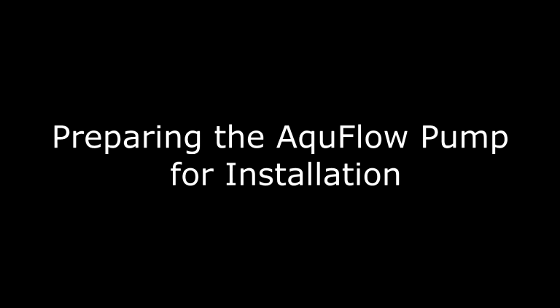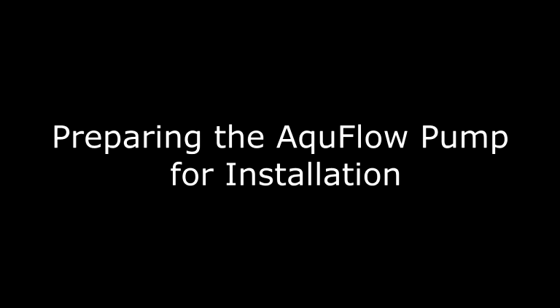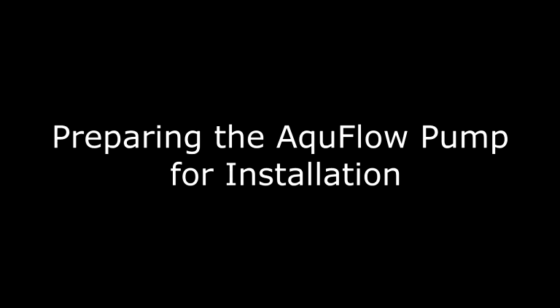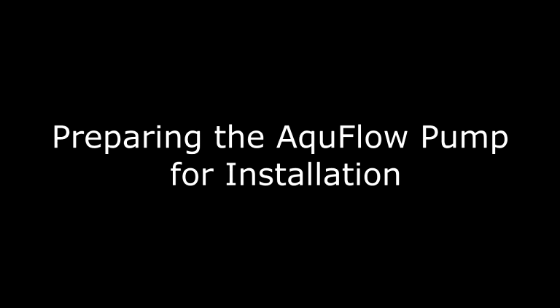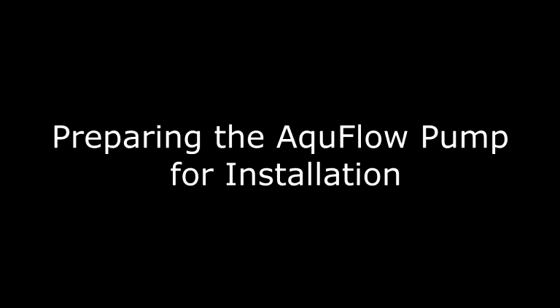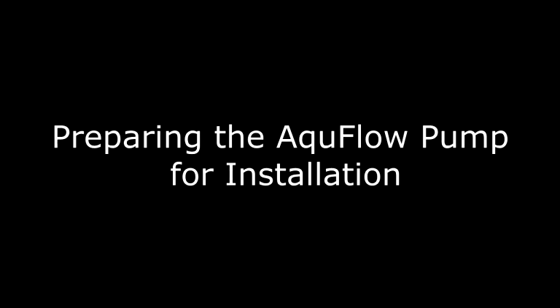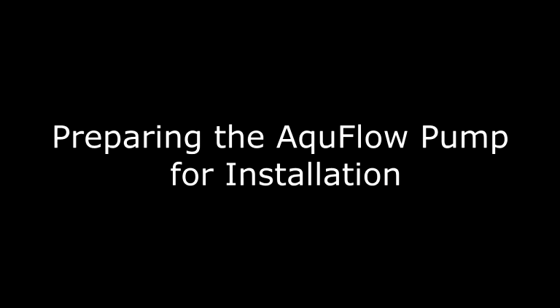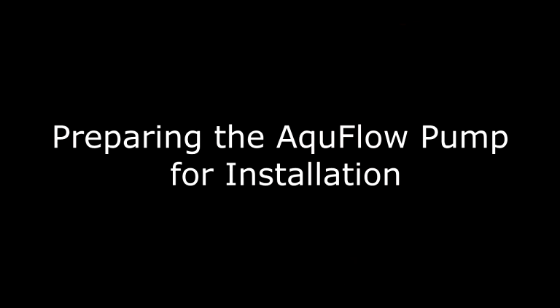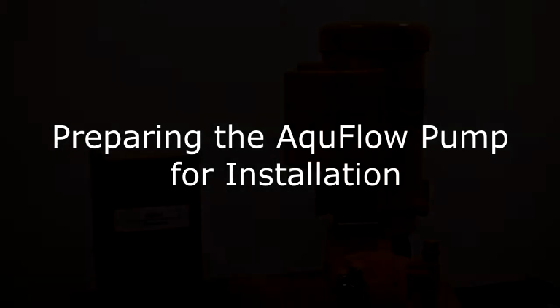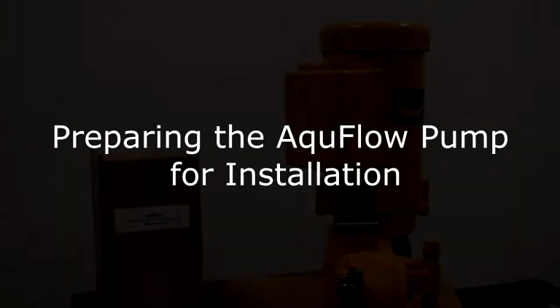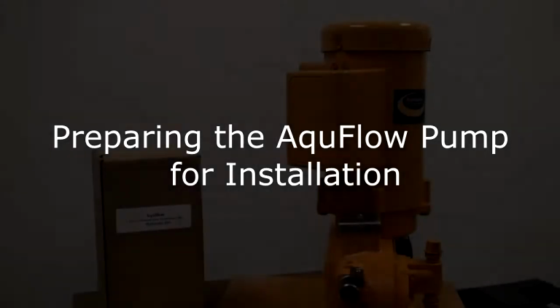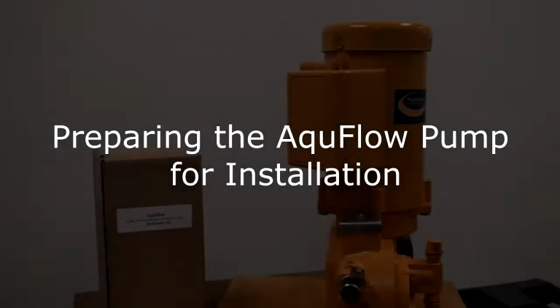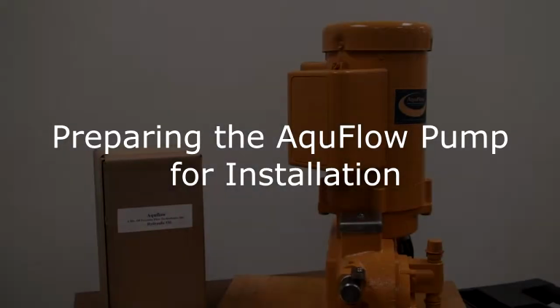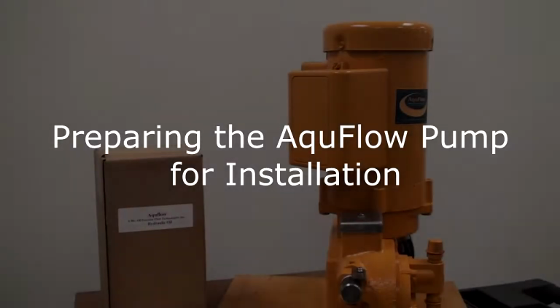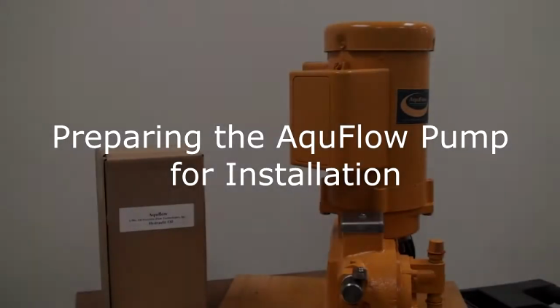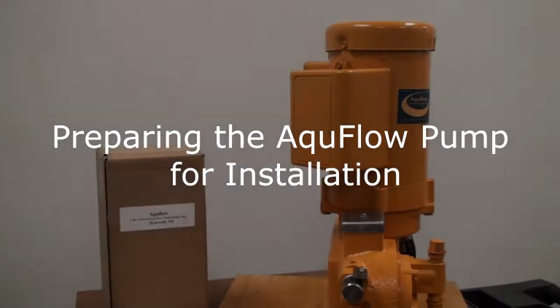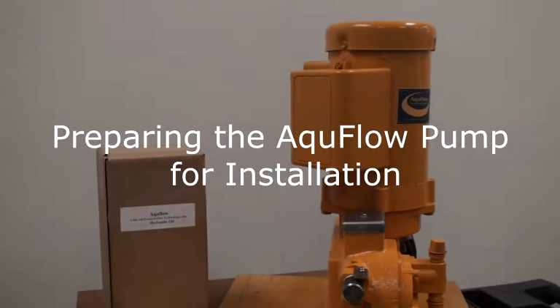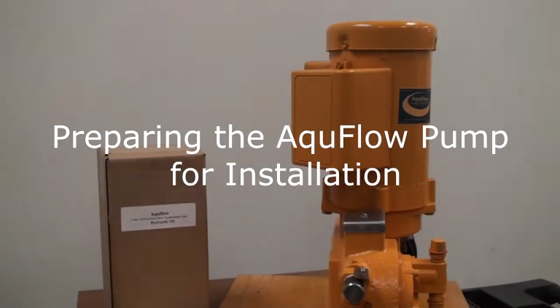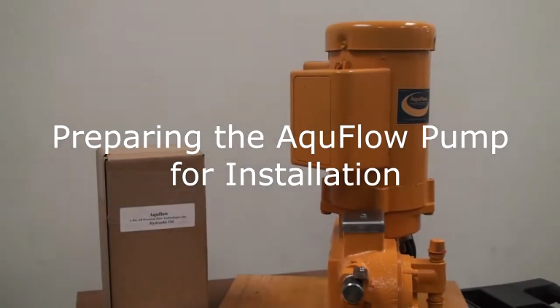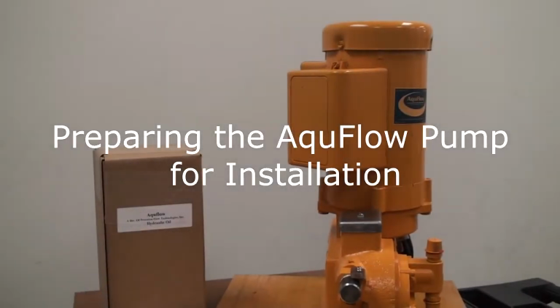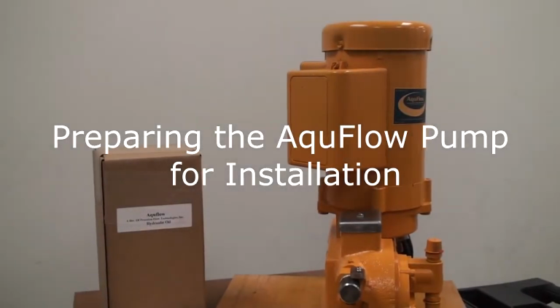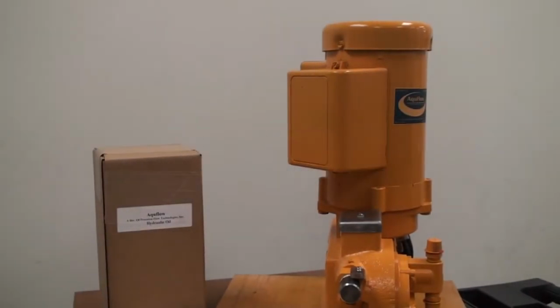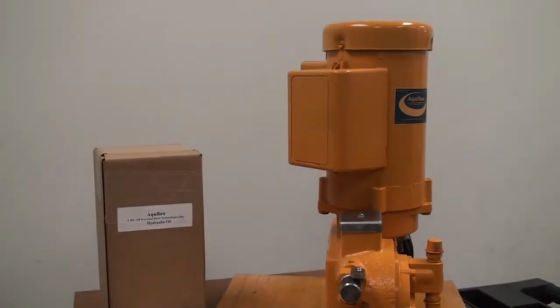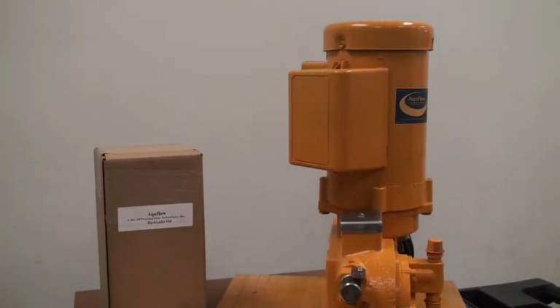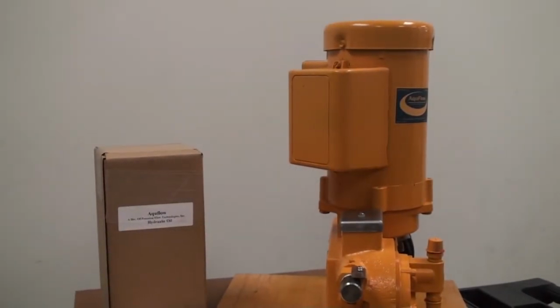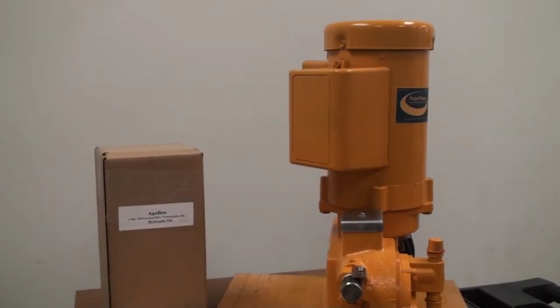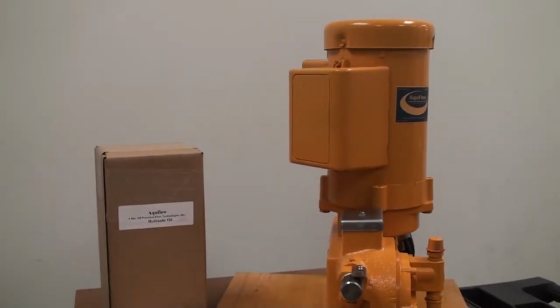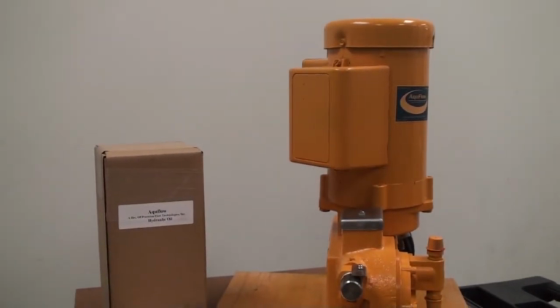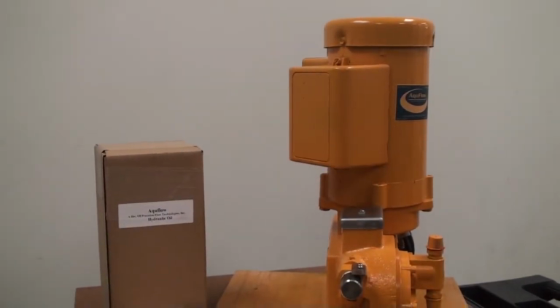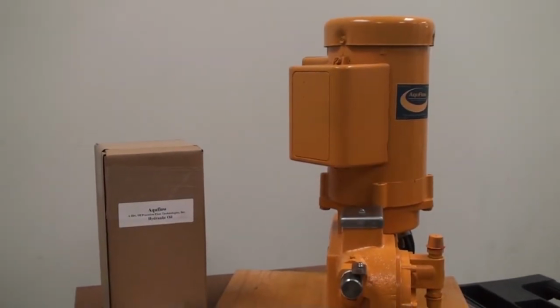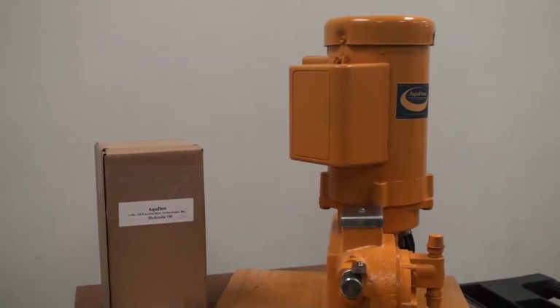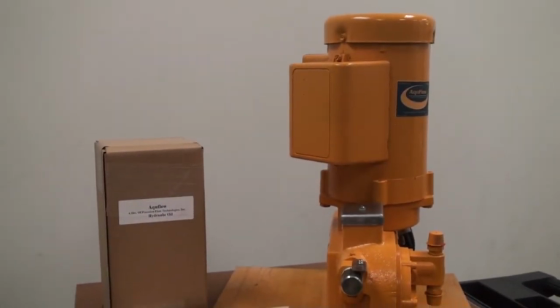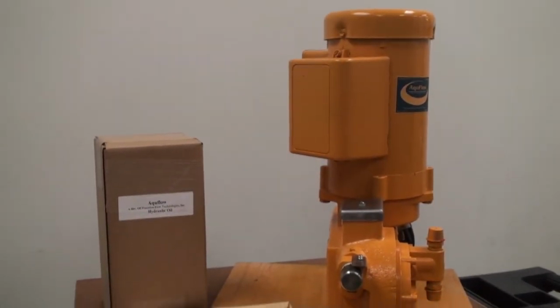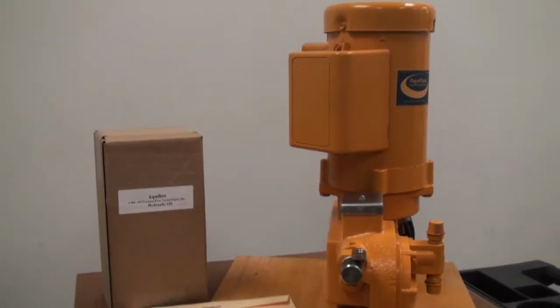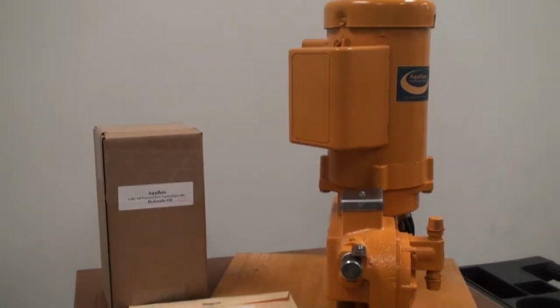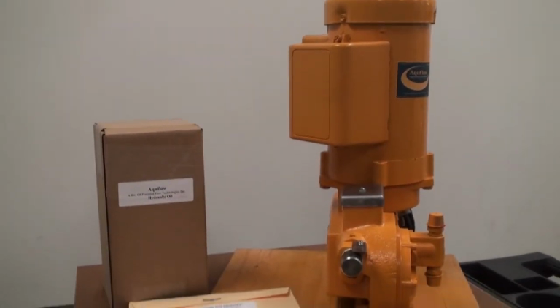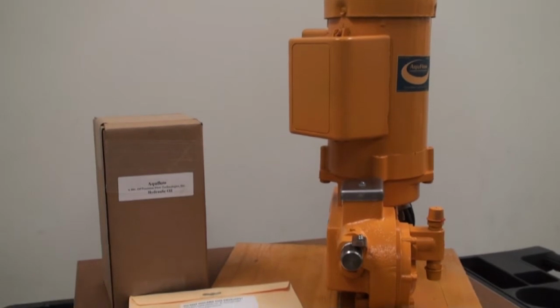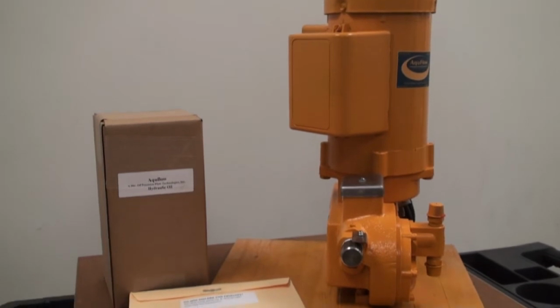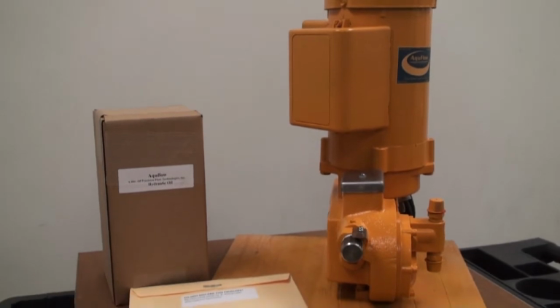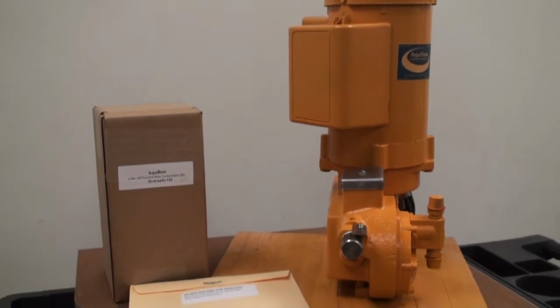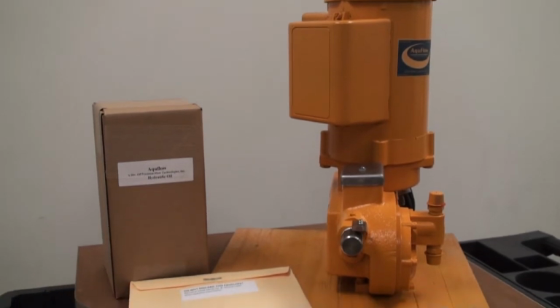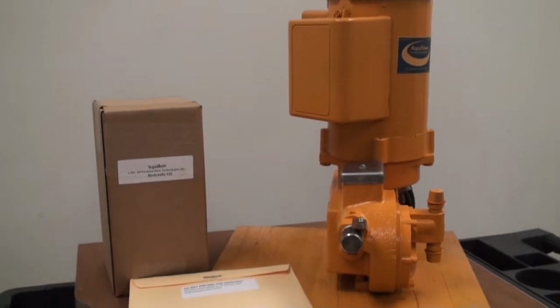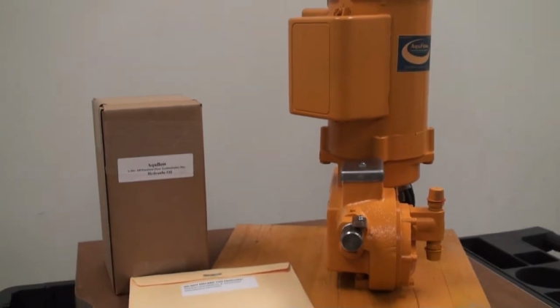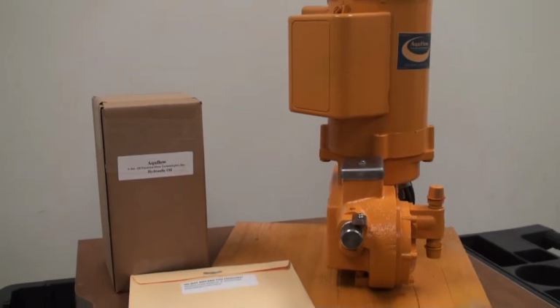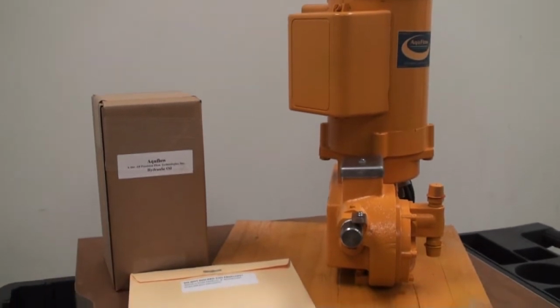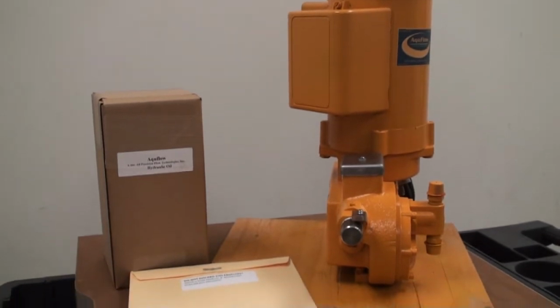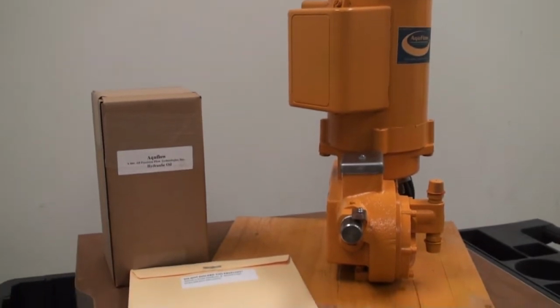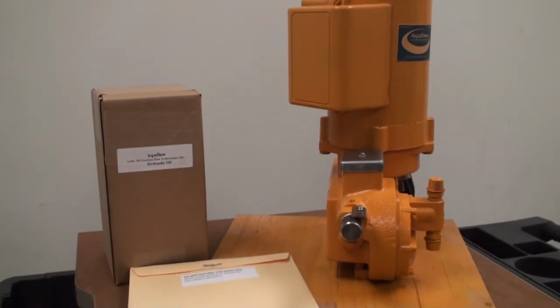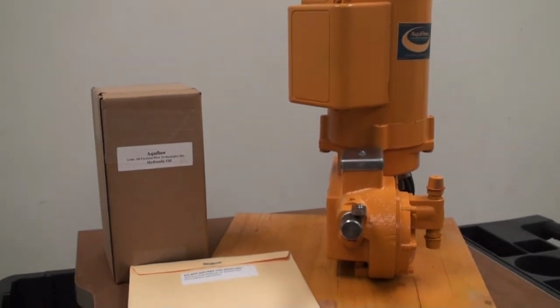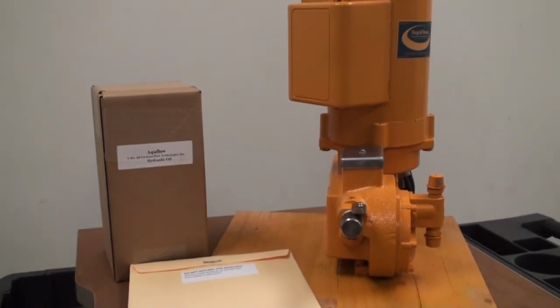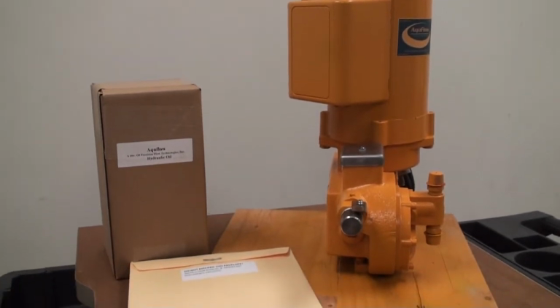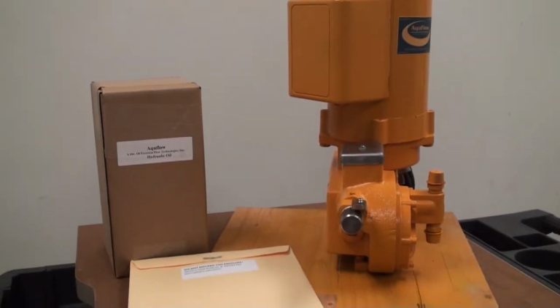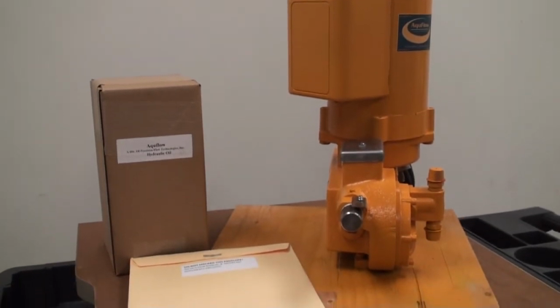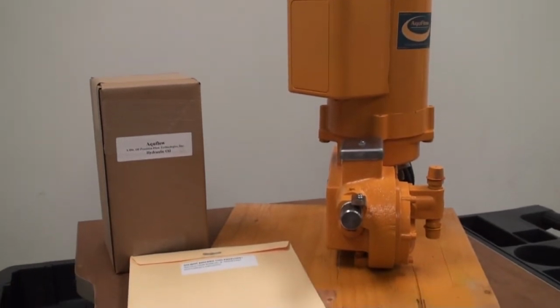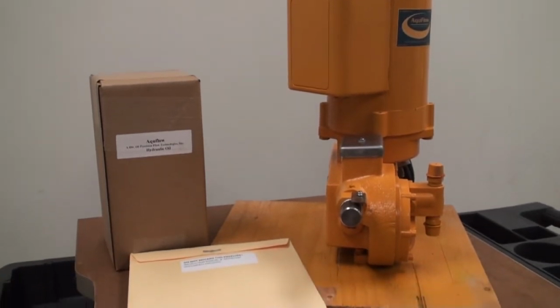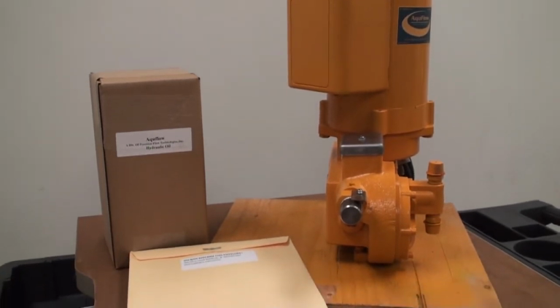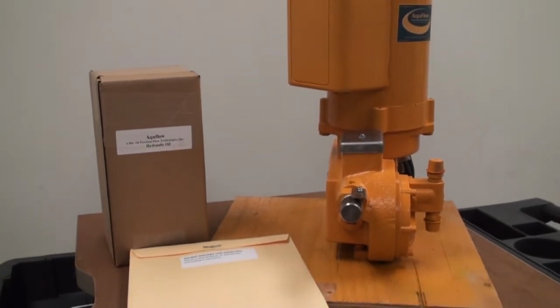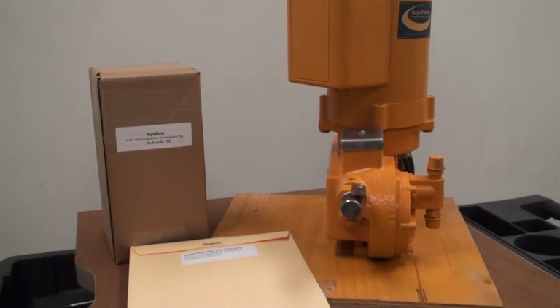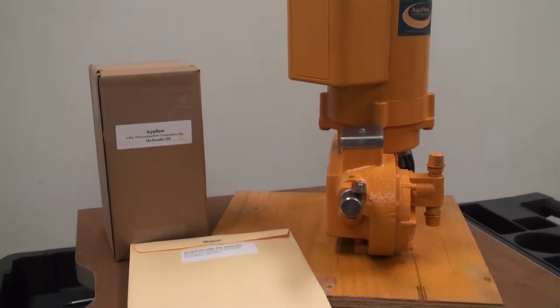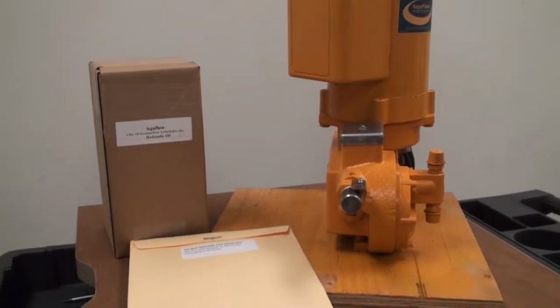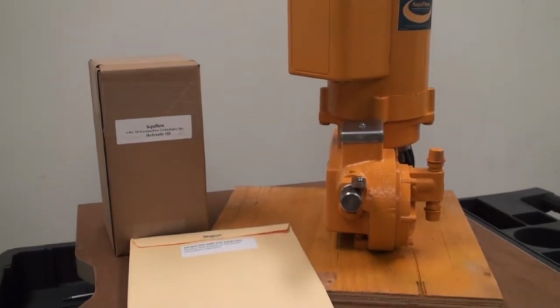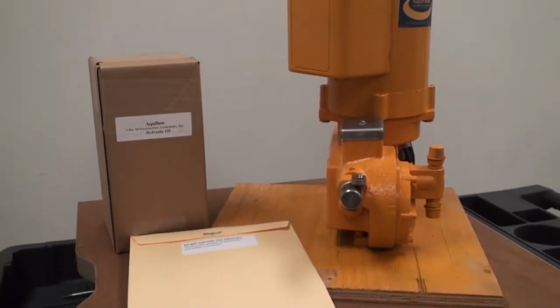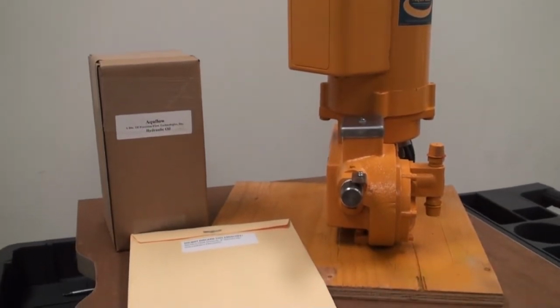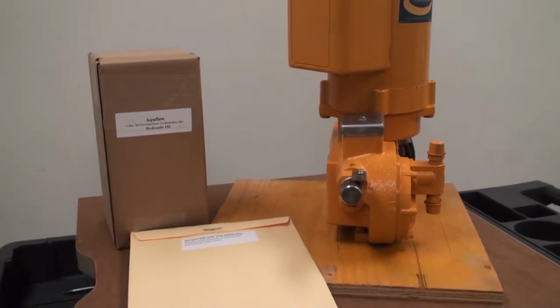In the previous video, we located the contents of the box, namely the pump, the oil, and the manual.